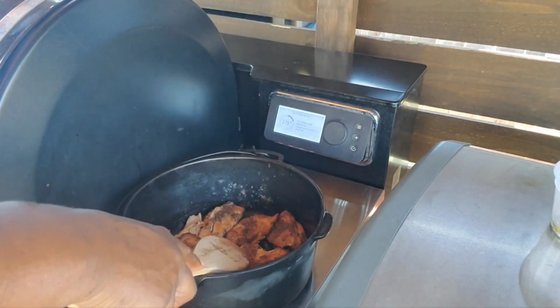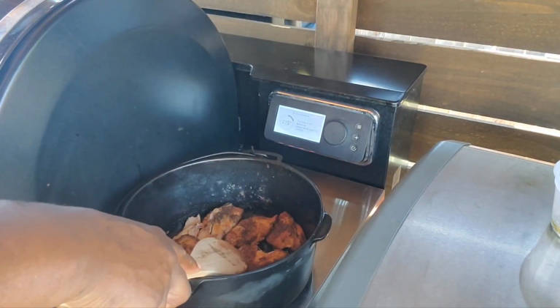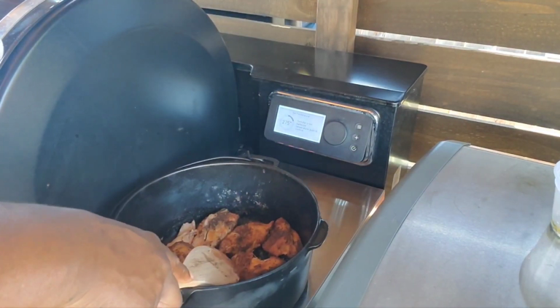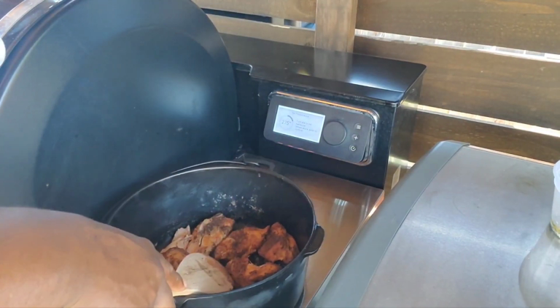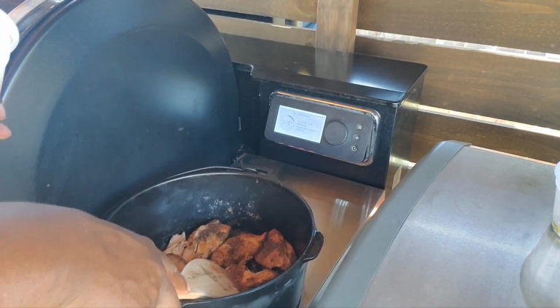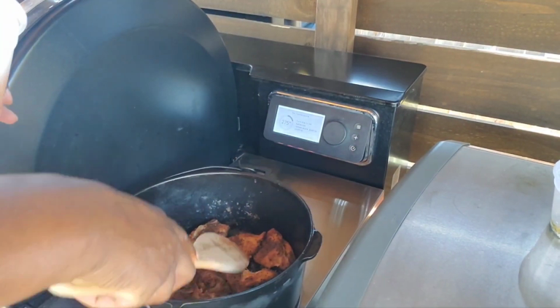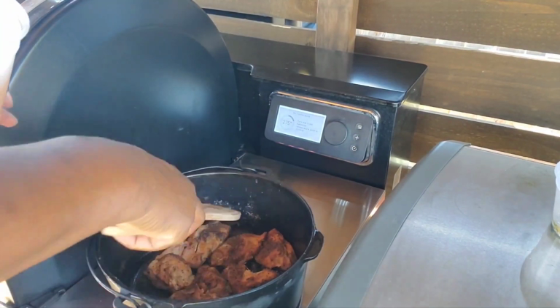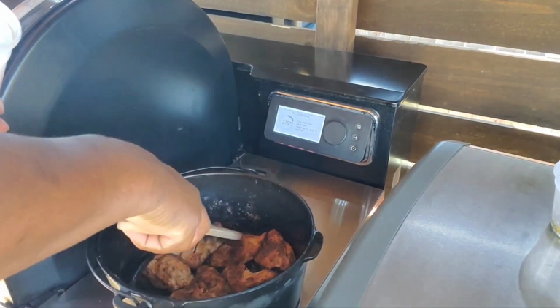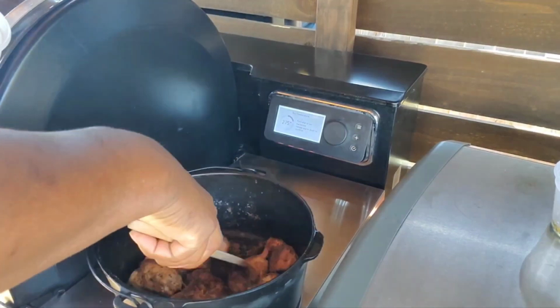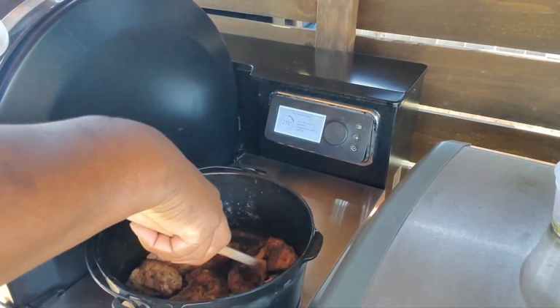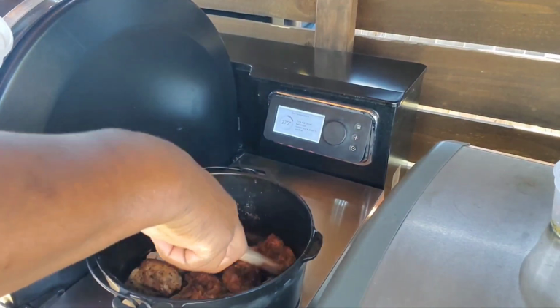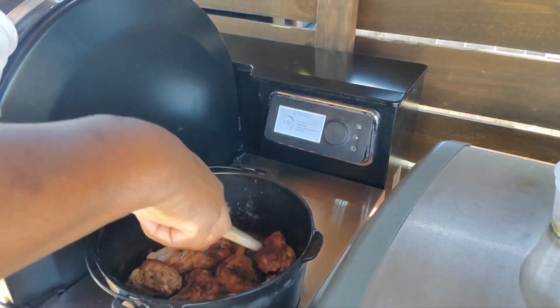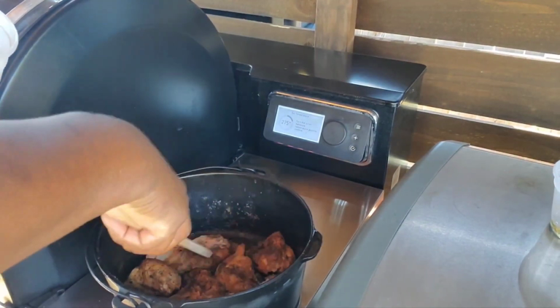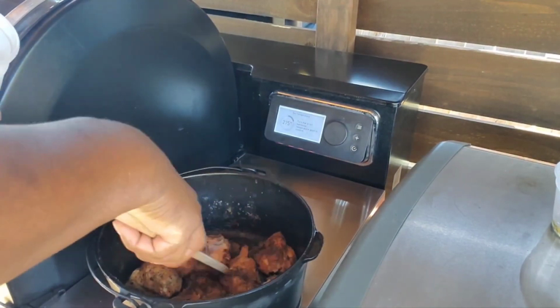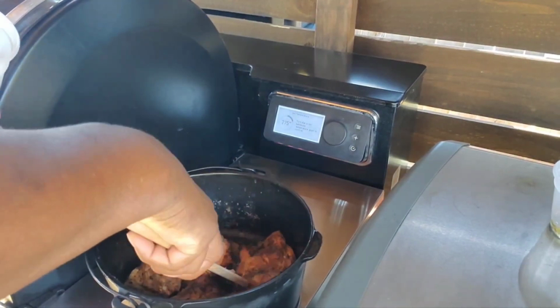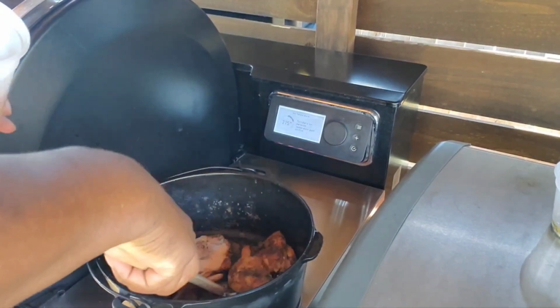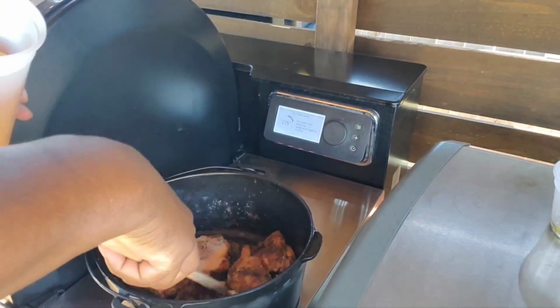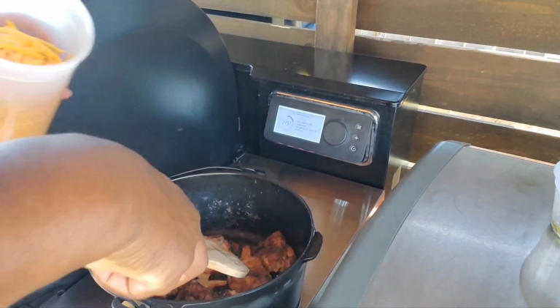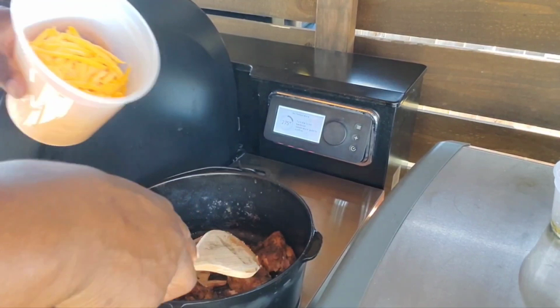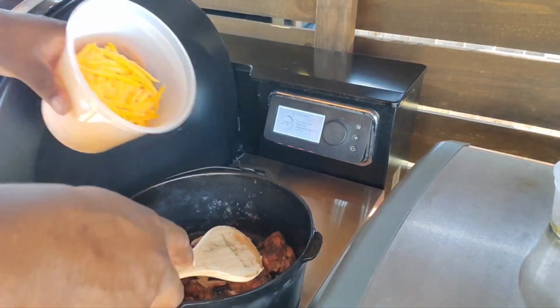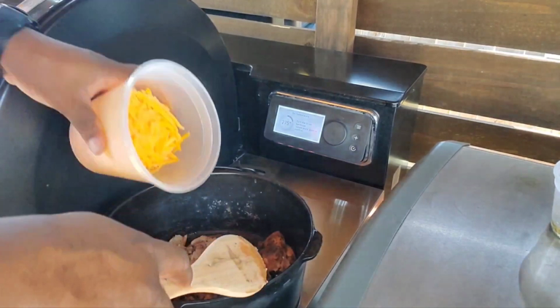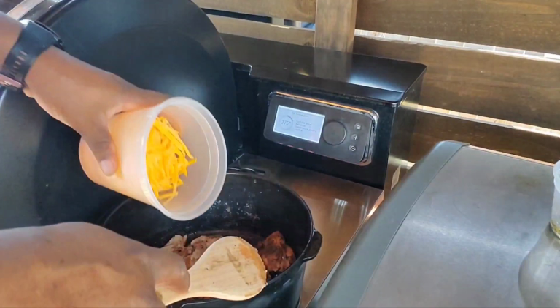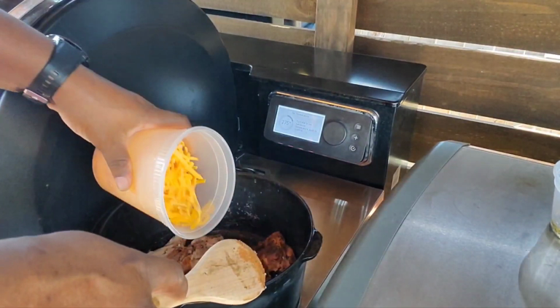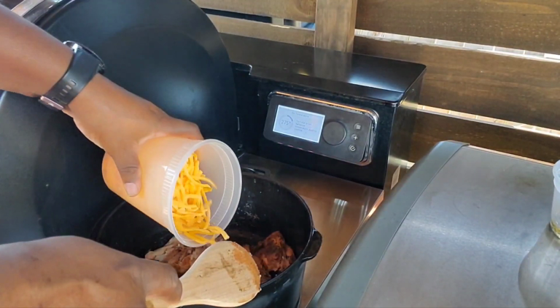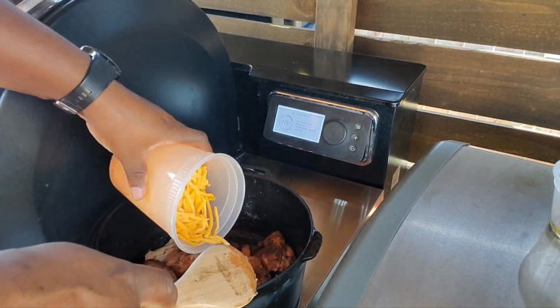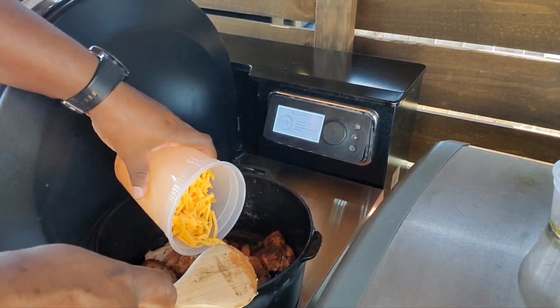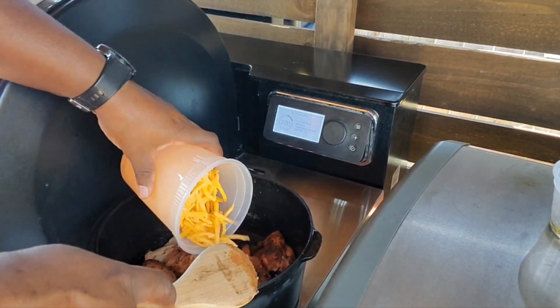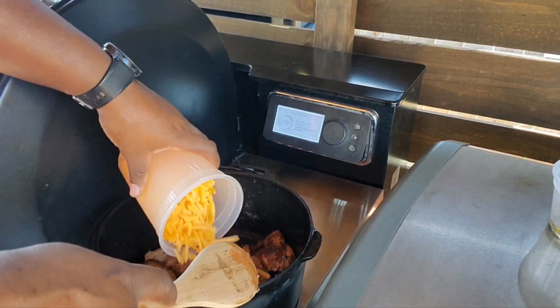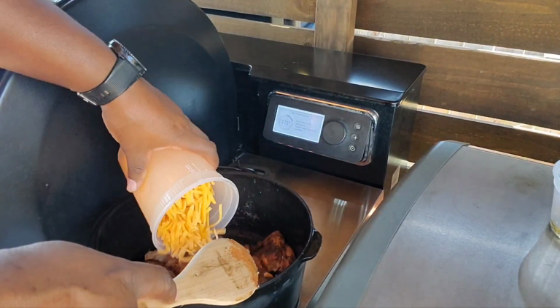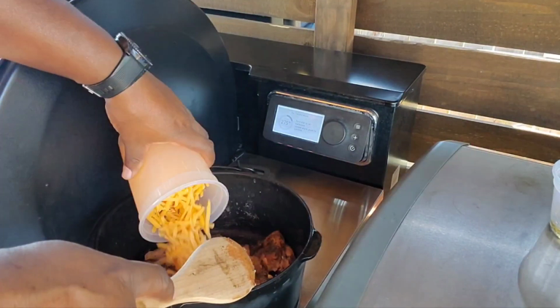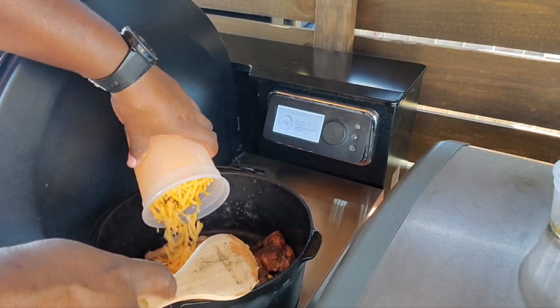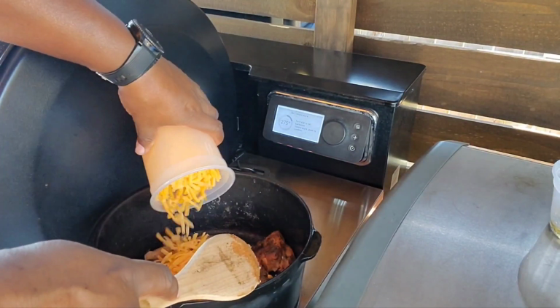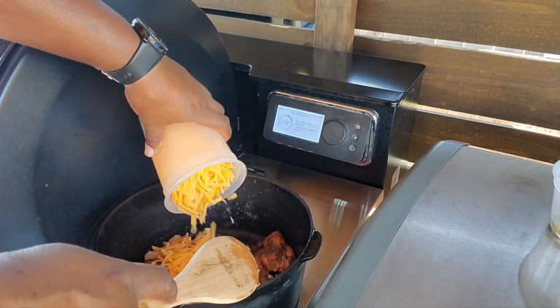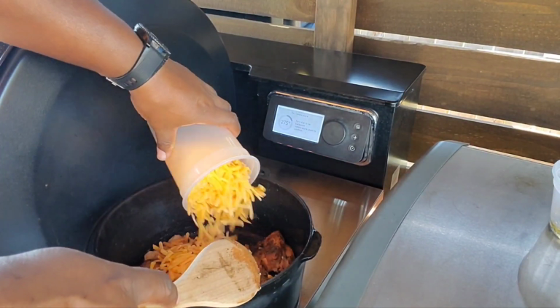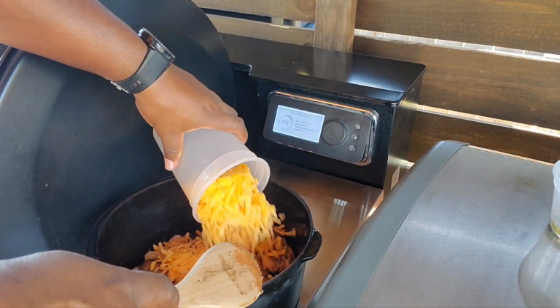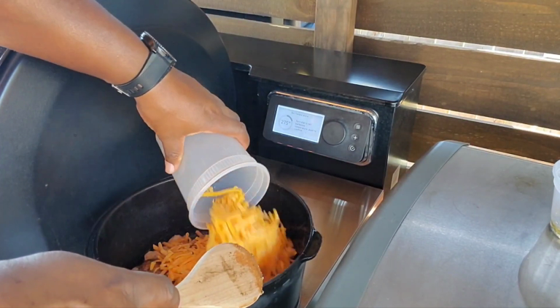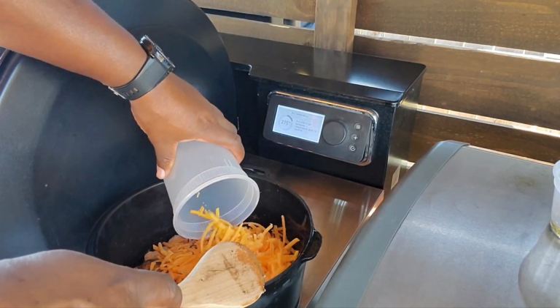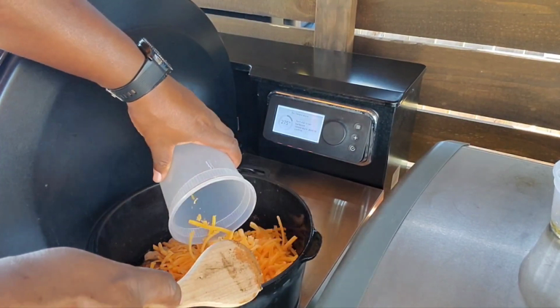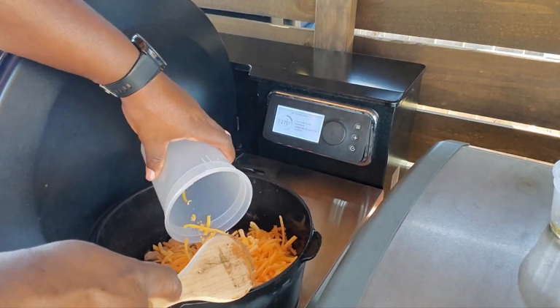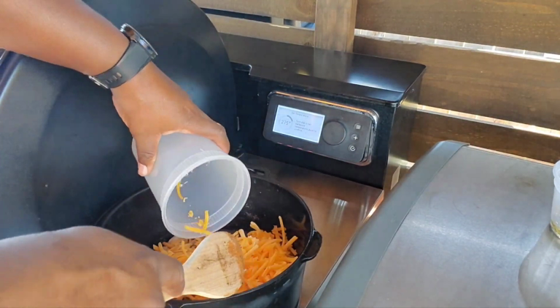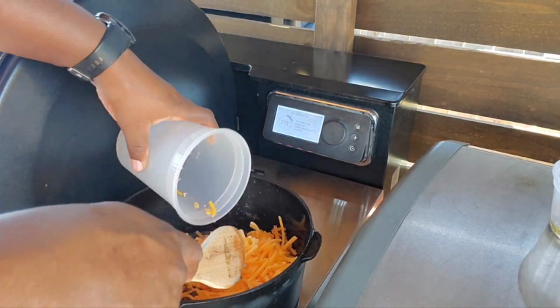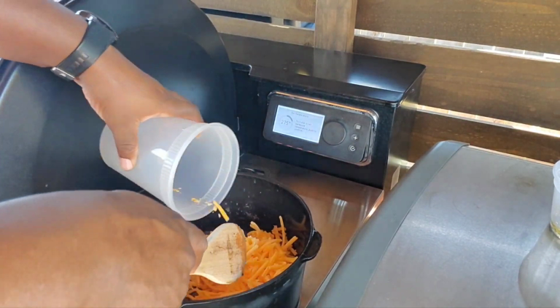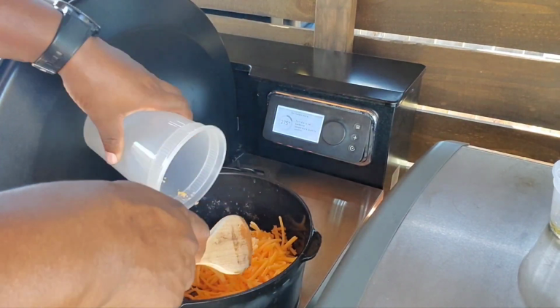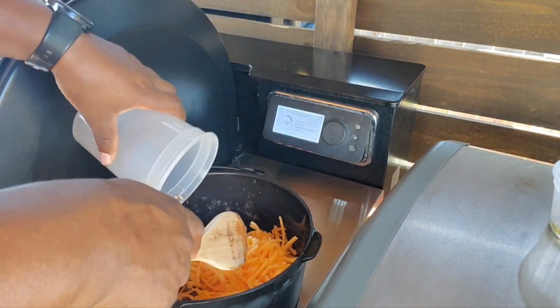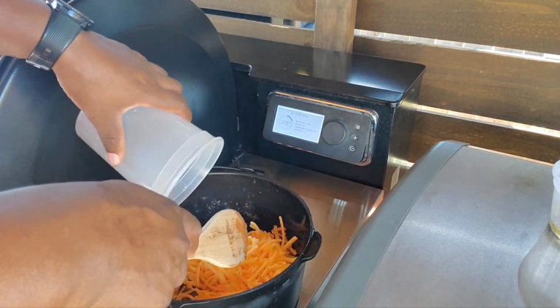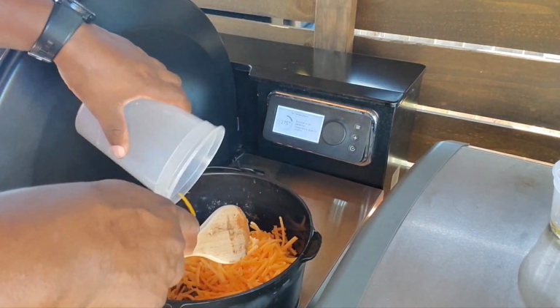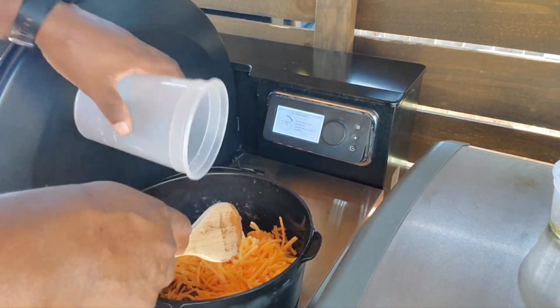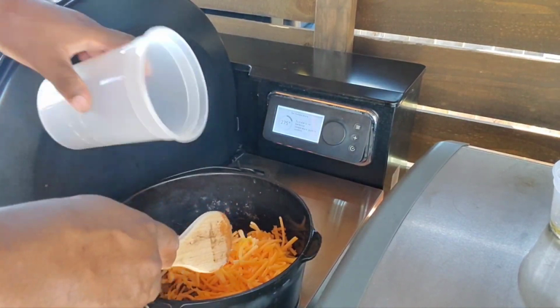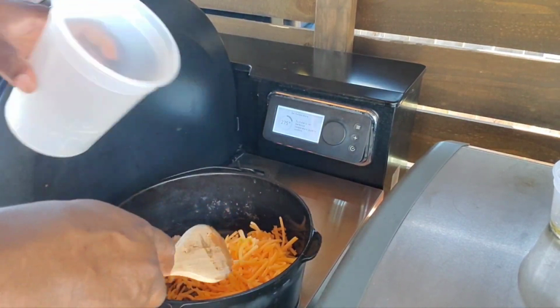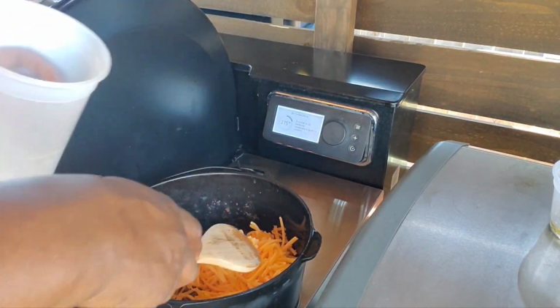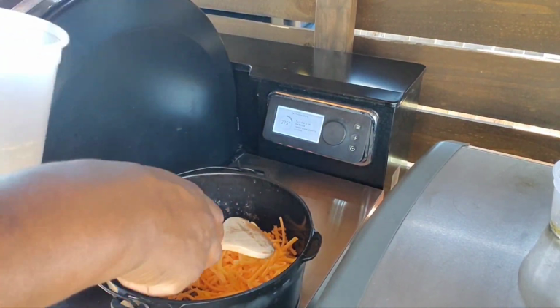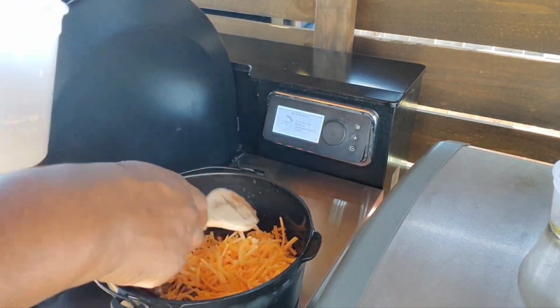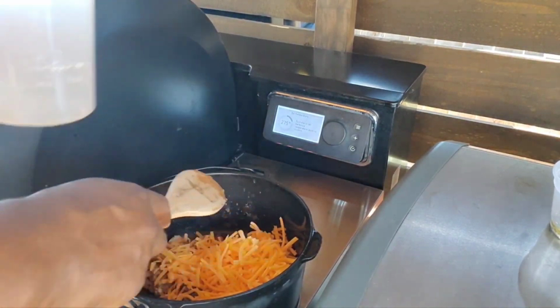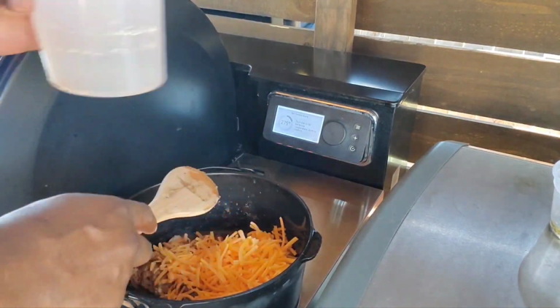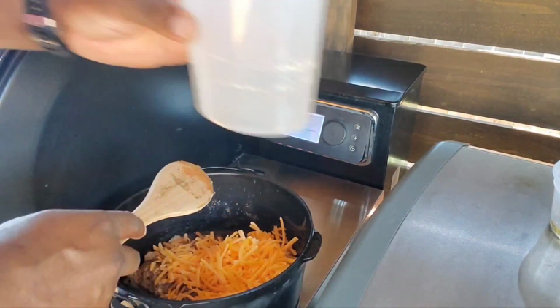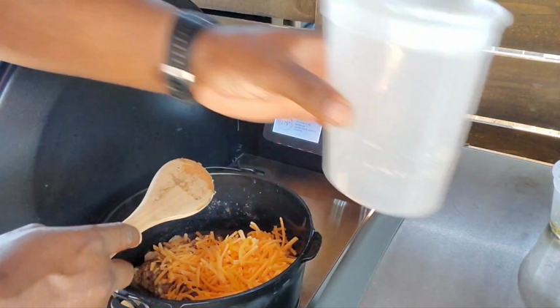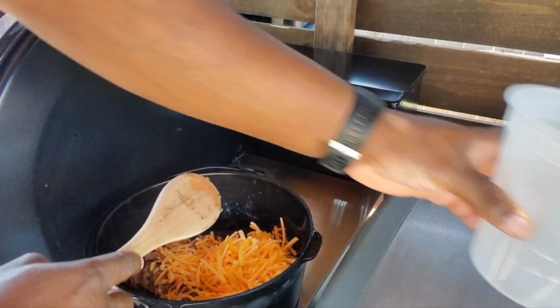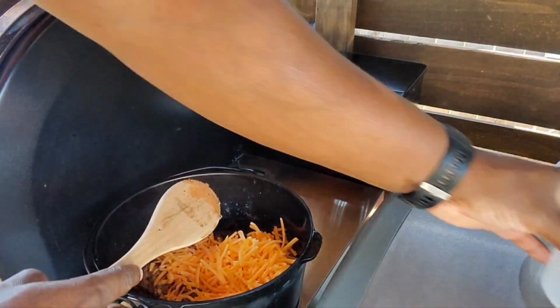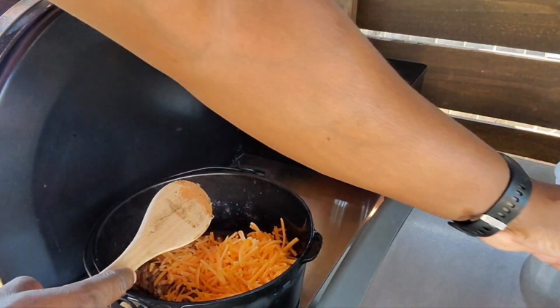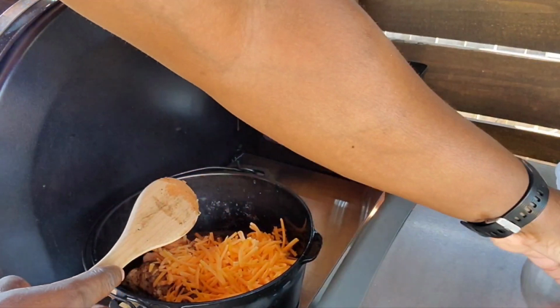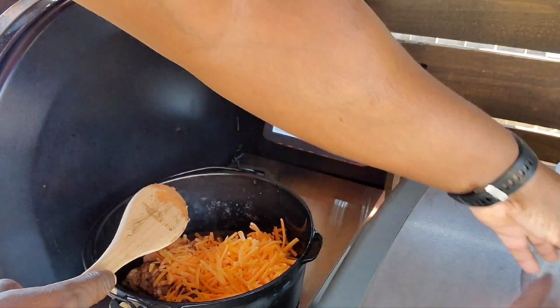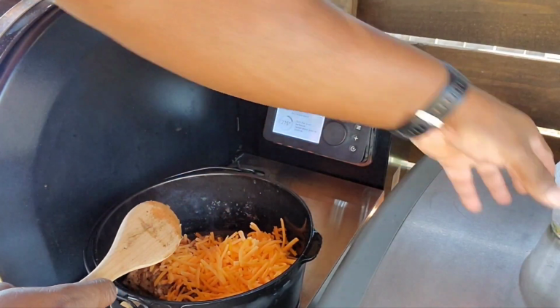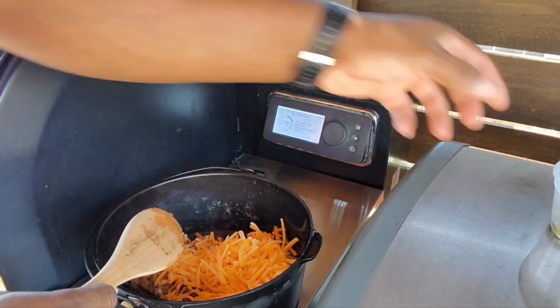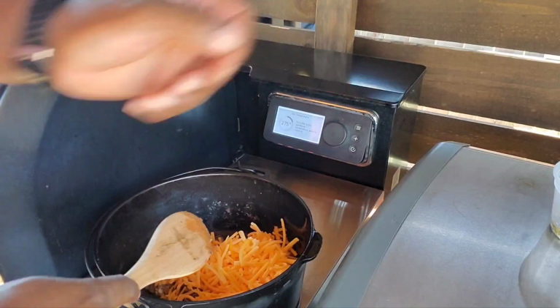I'm going to mix in my cheese — just a shred of cheddar.